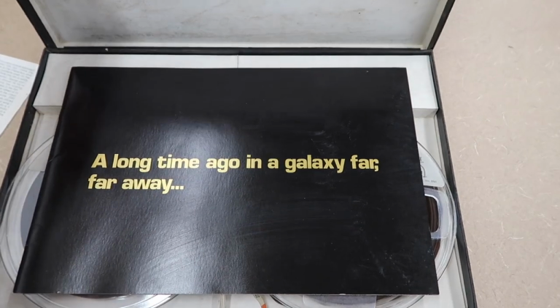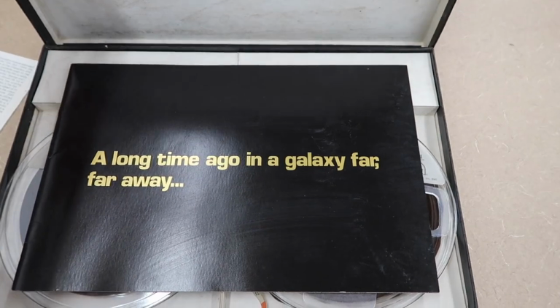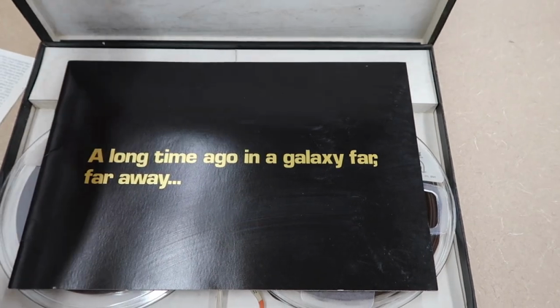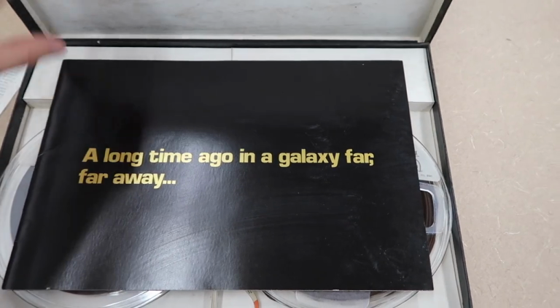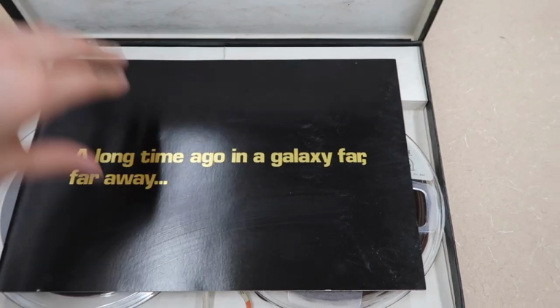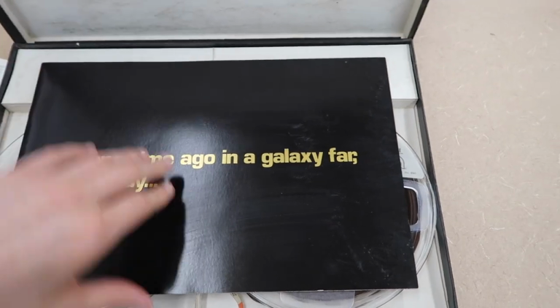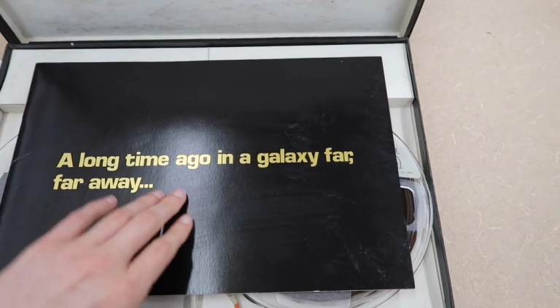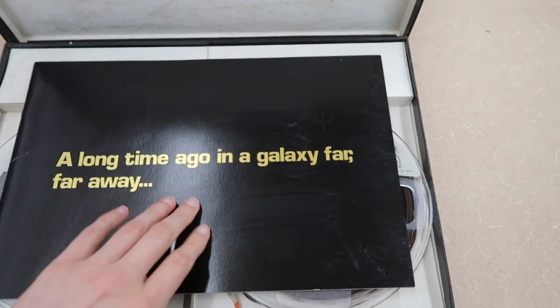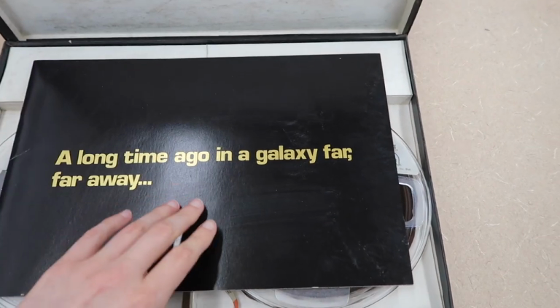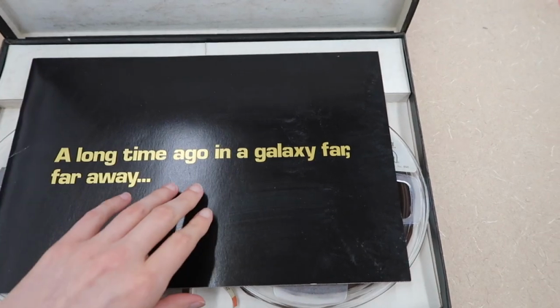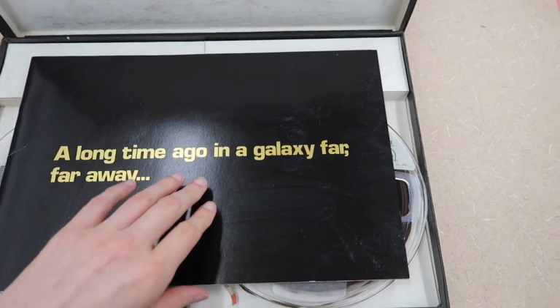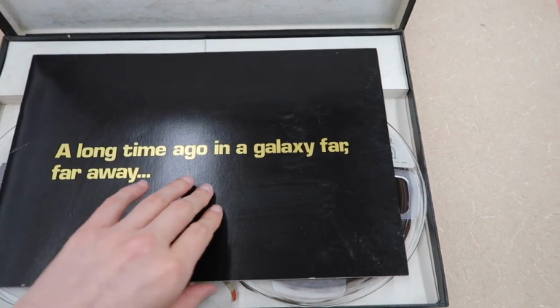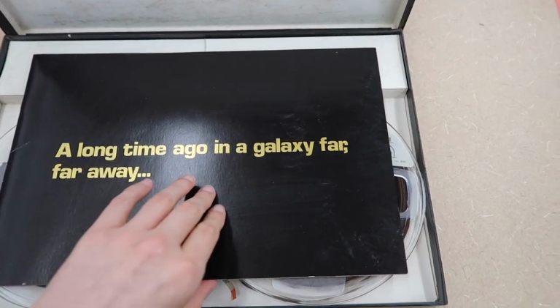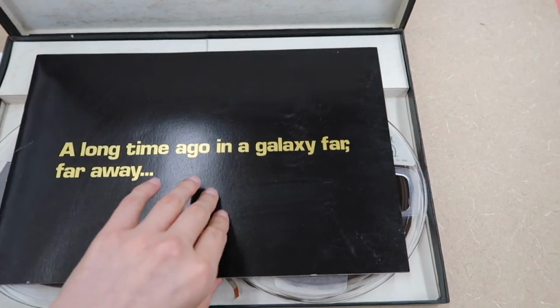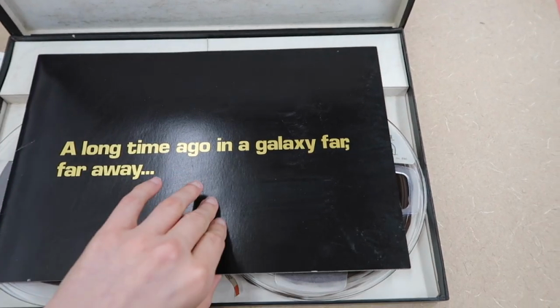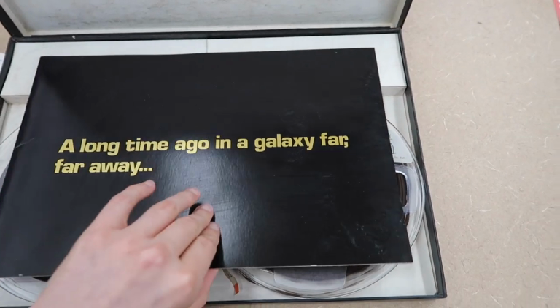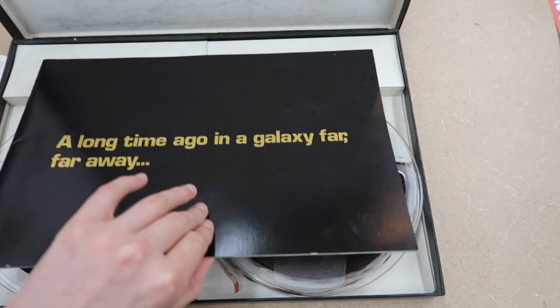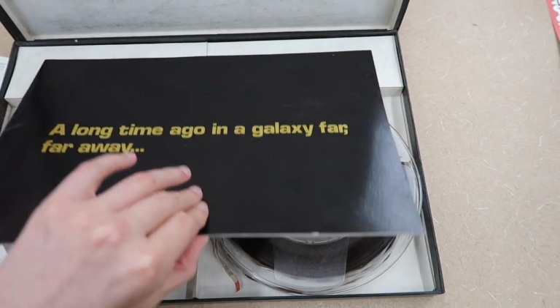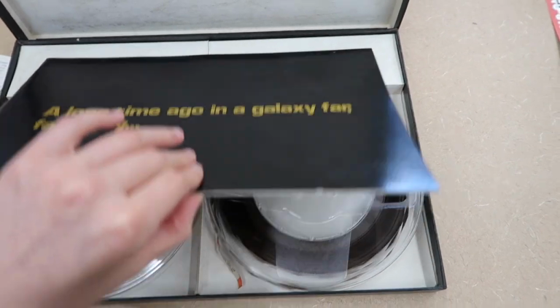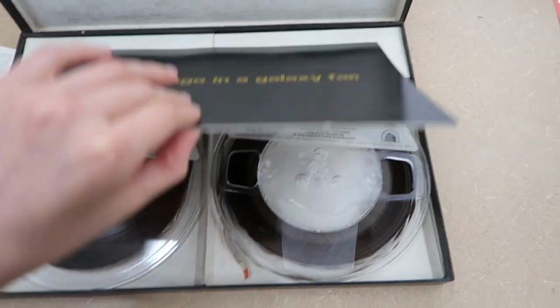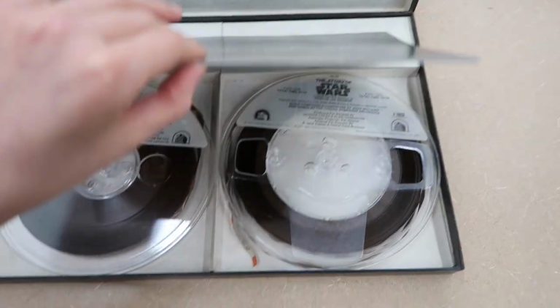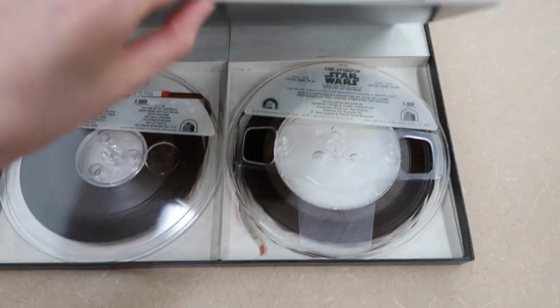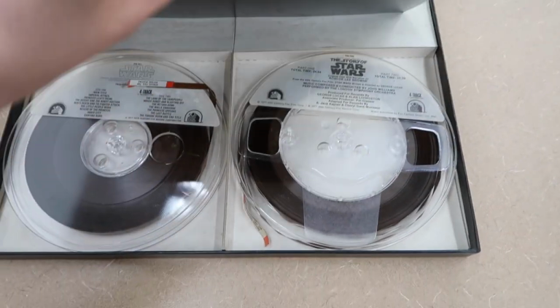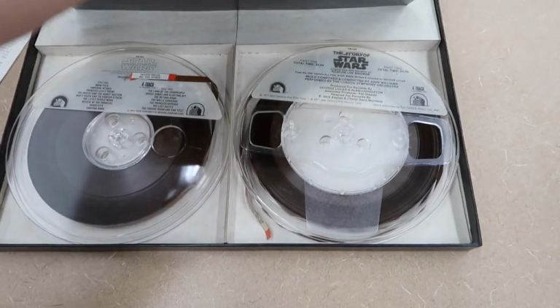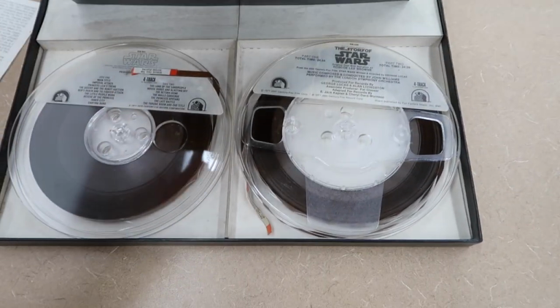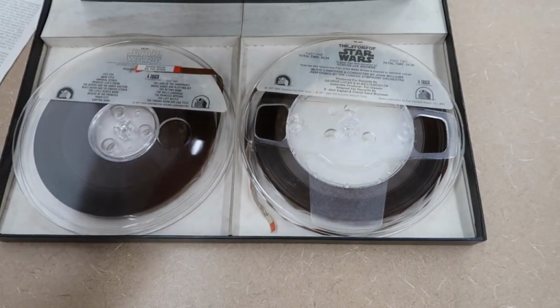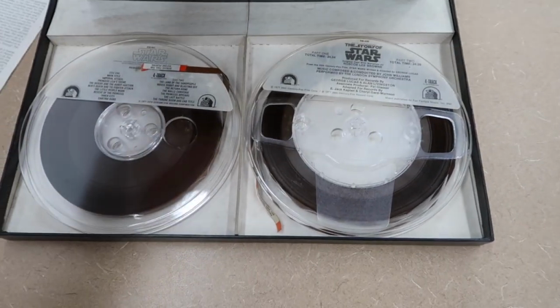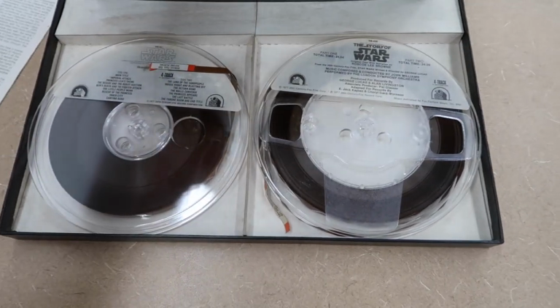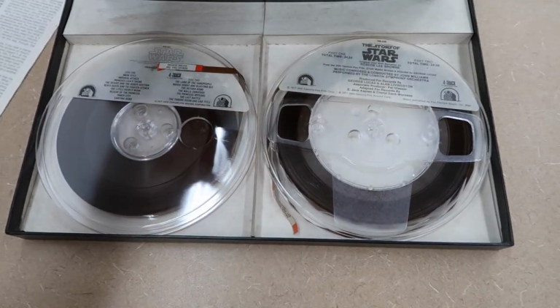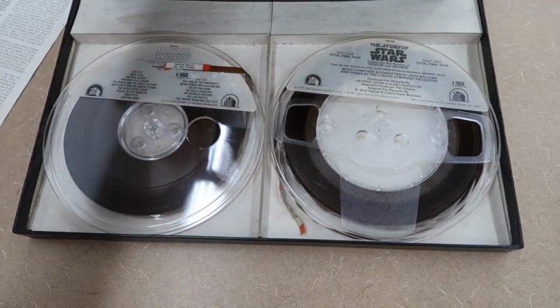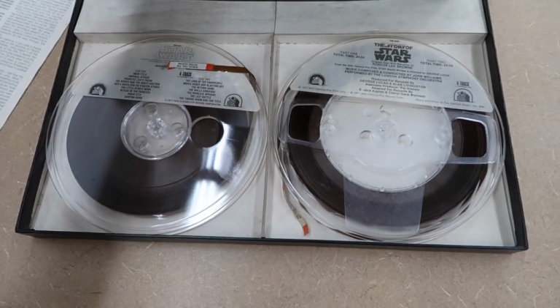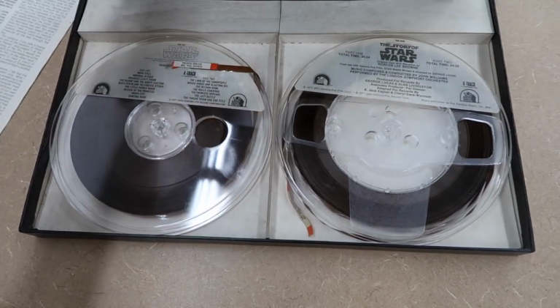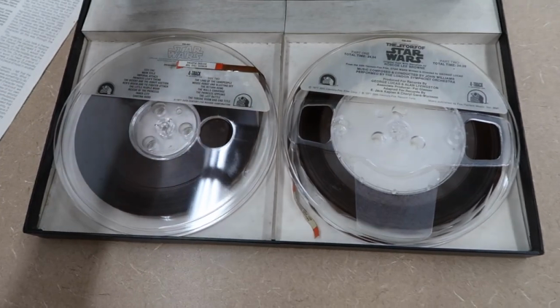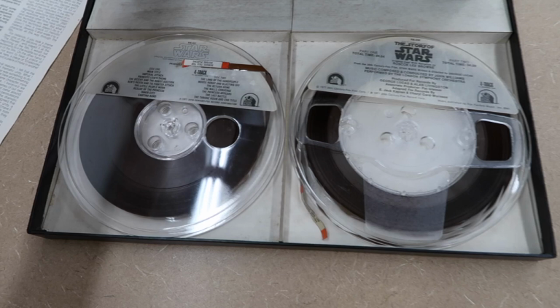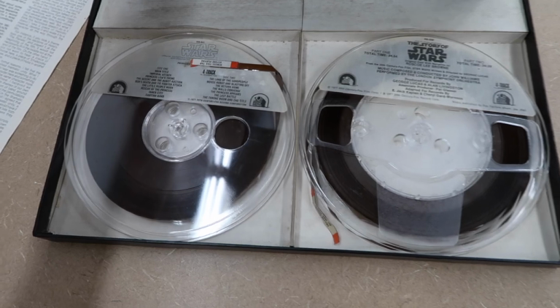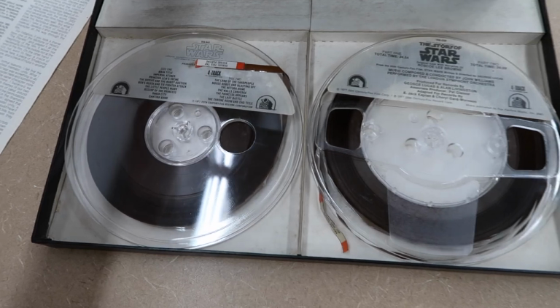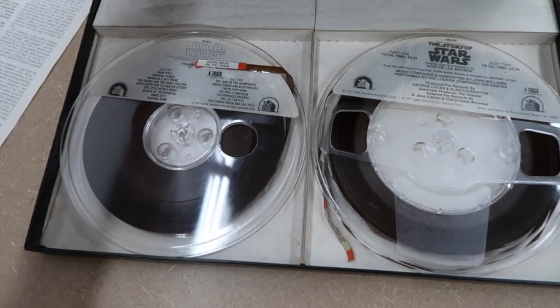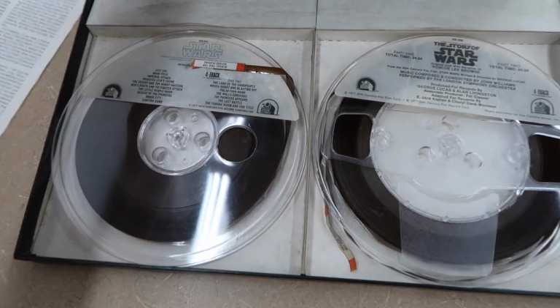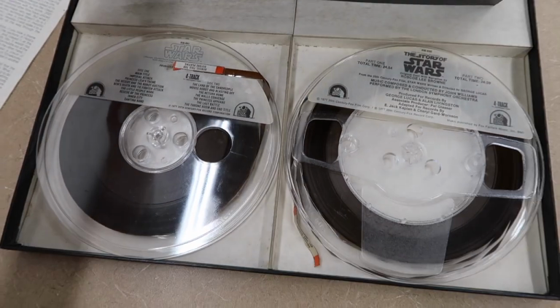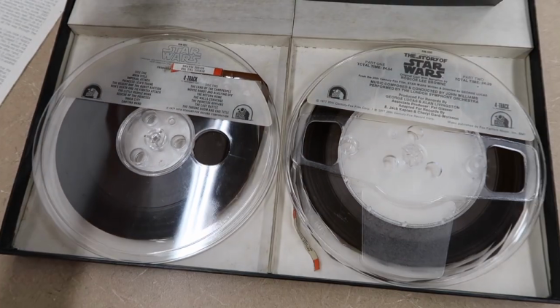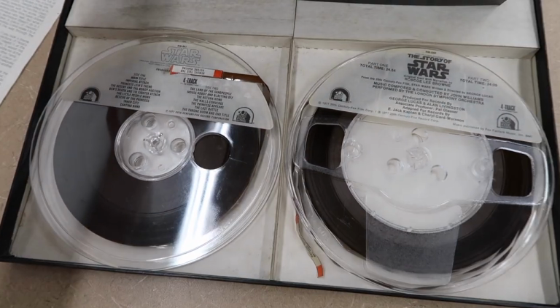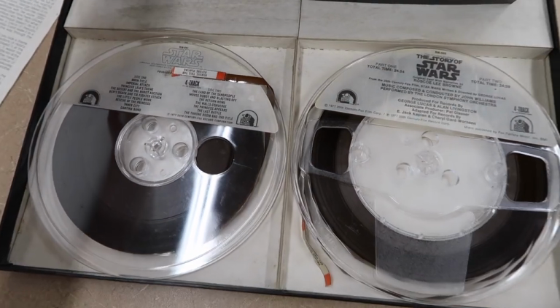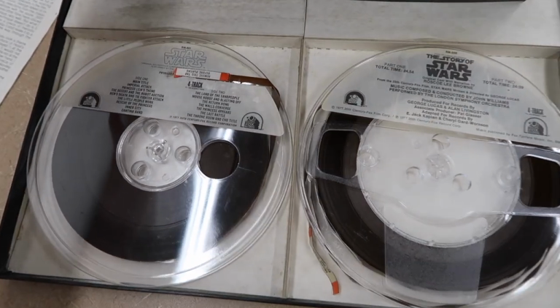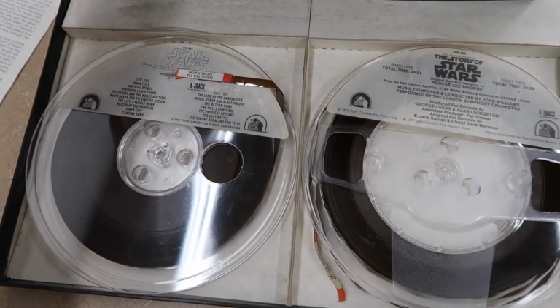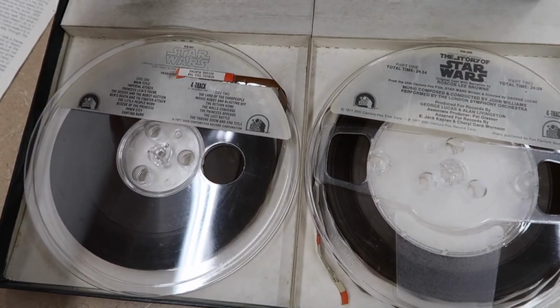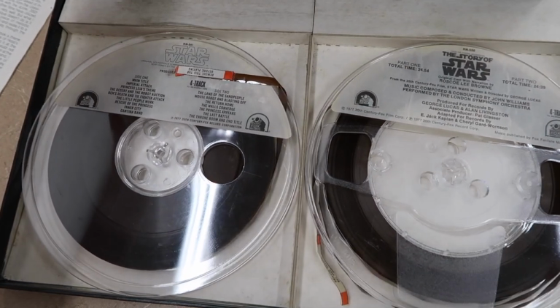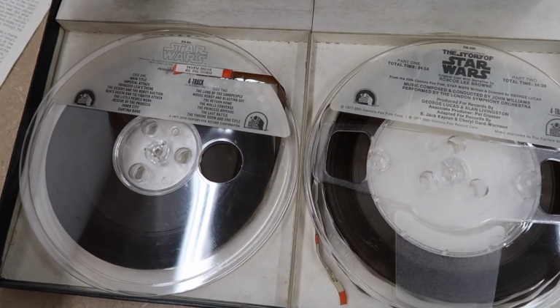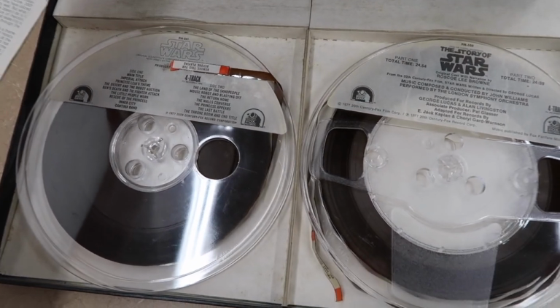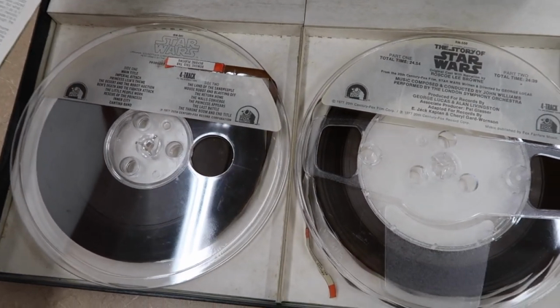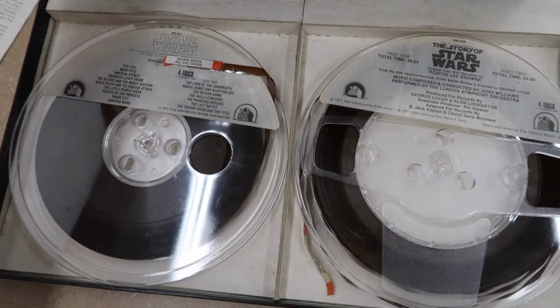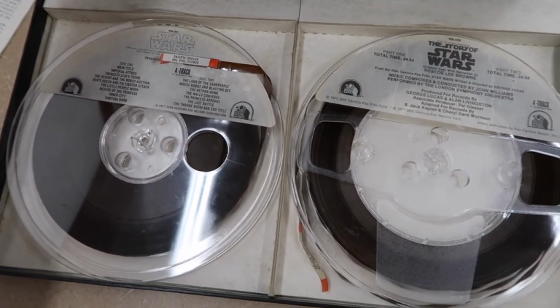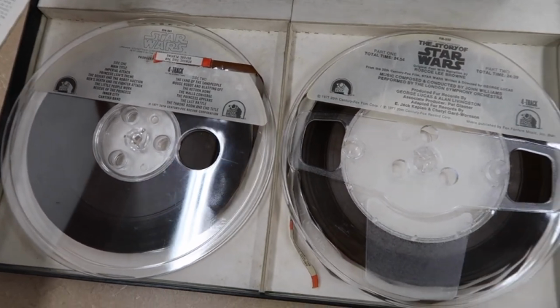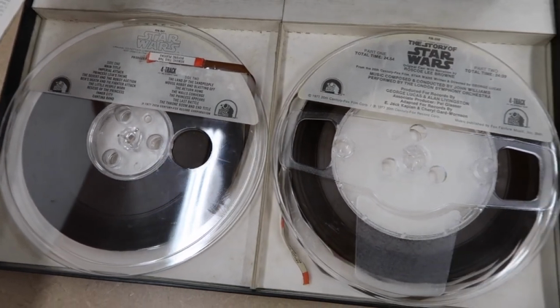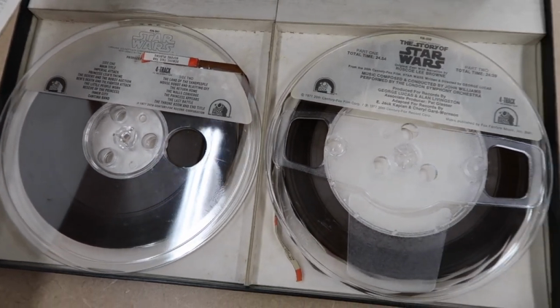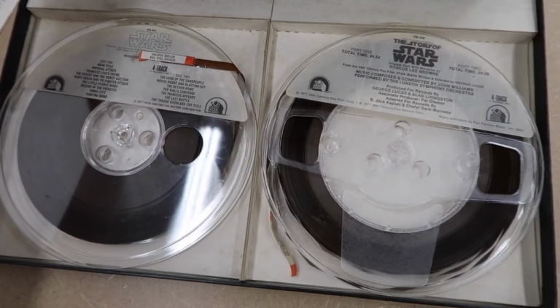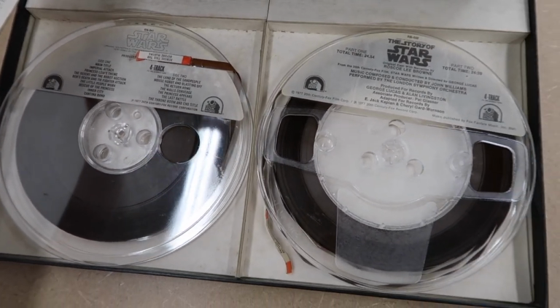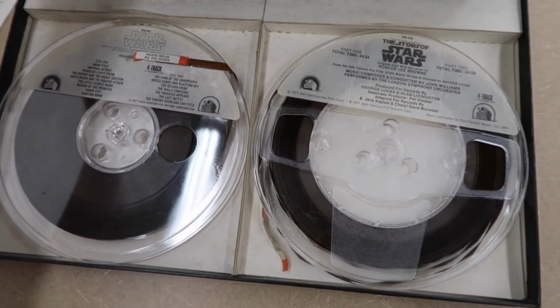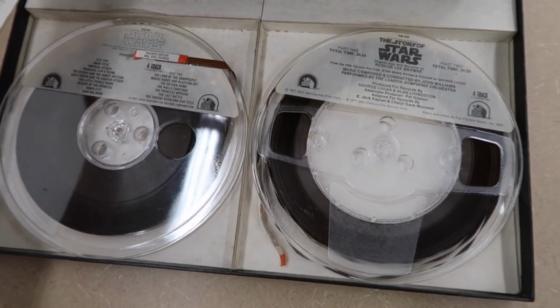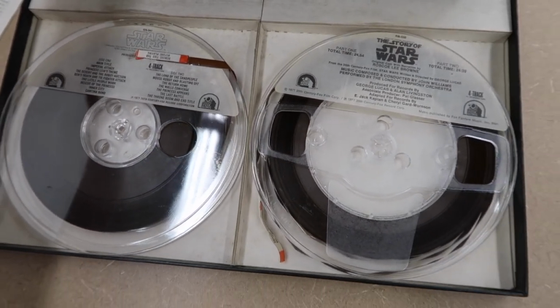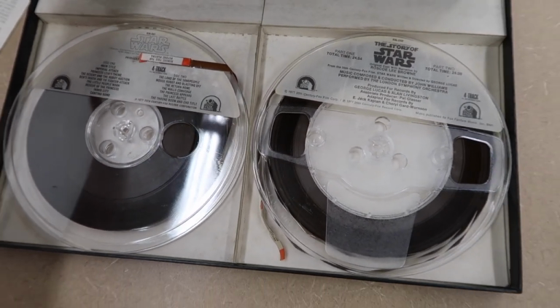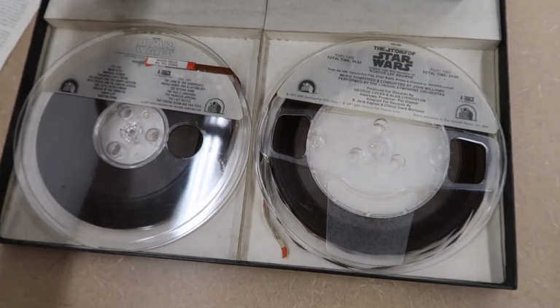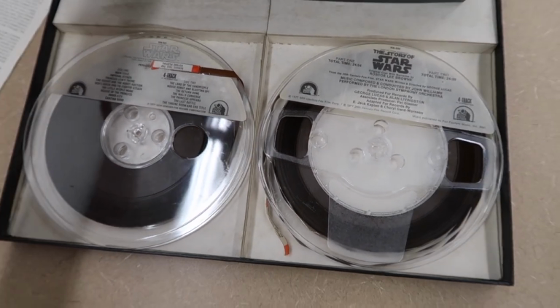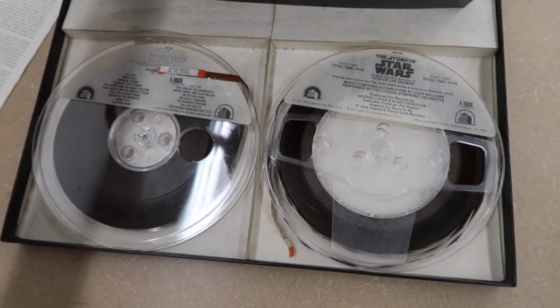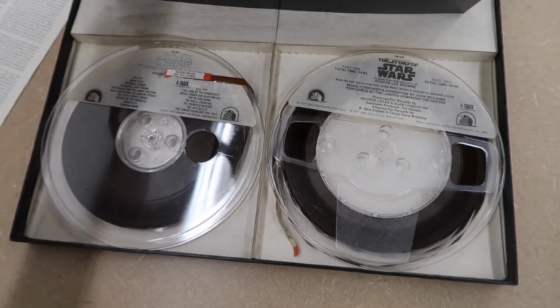It's an actual film reel — two reels. This is perfect for the ultimate Star Wars fan and cinephile.